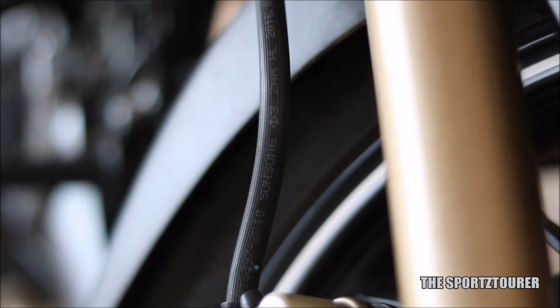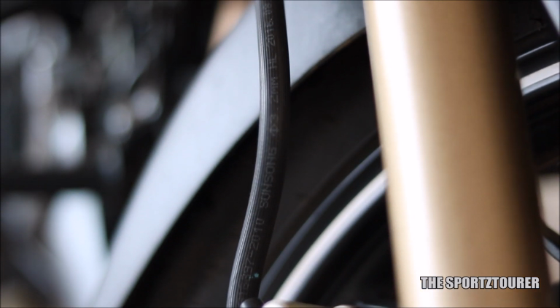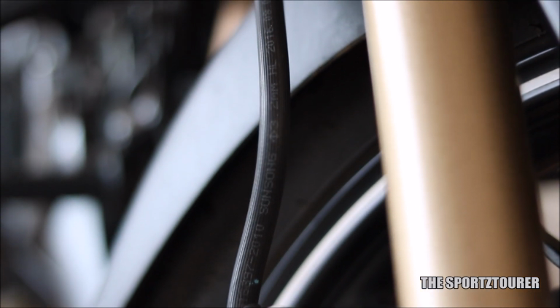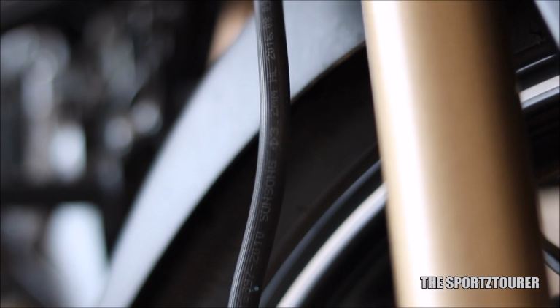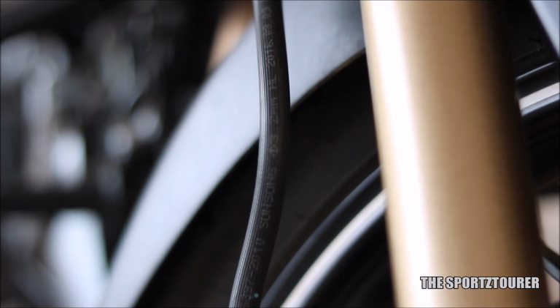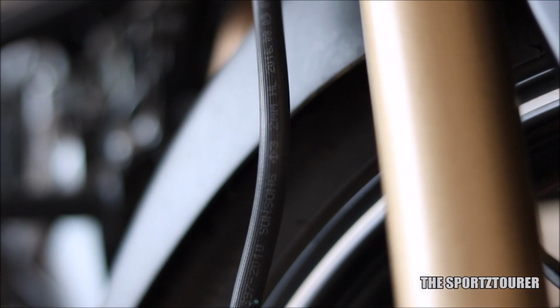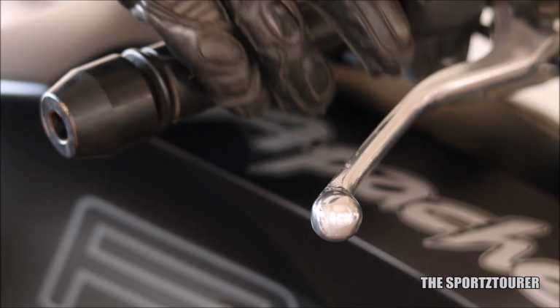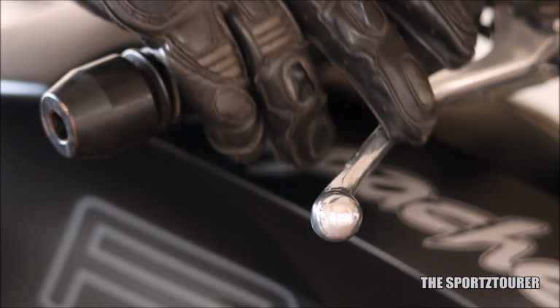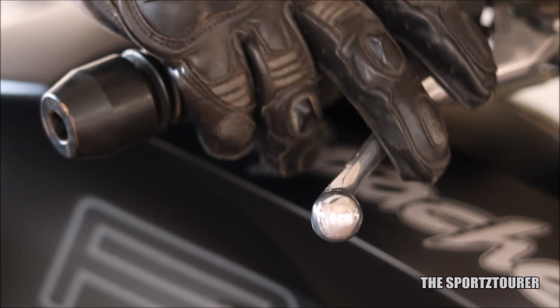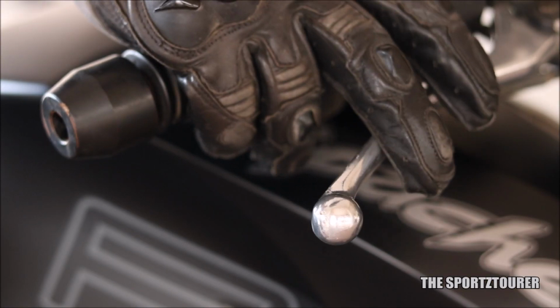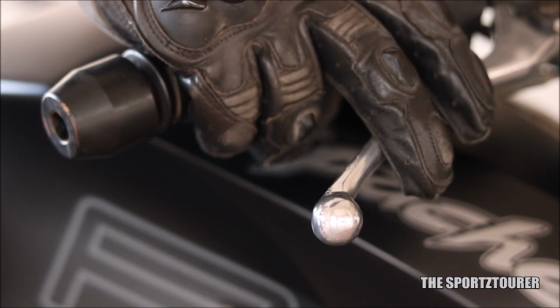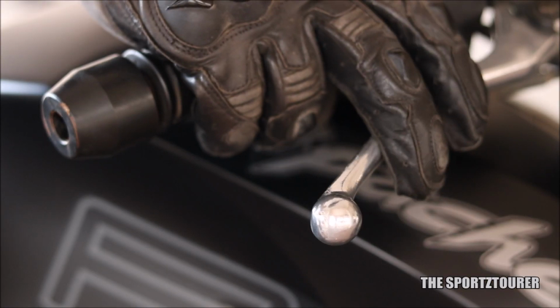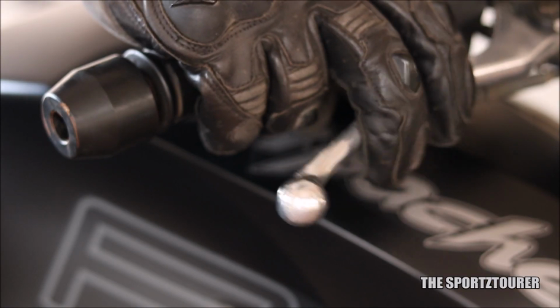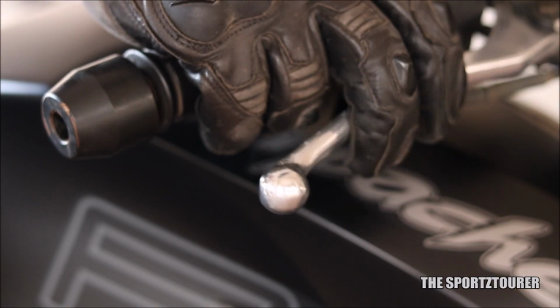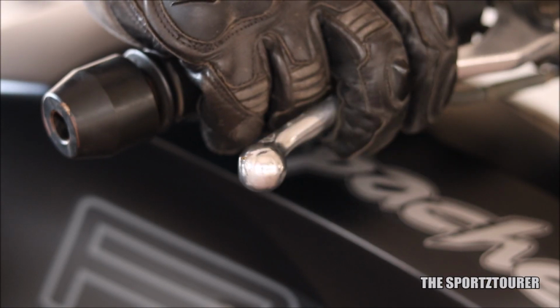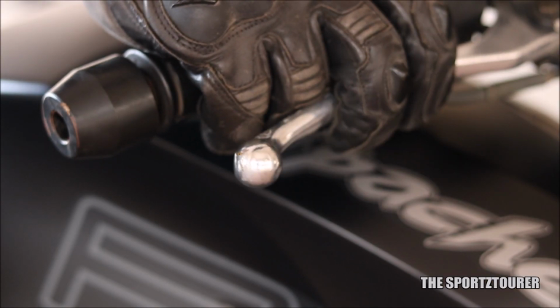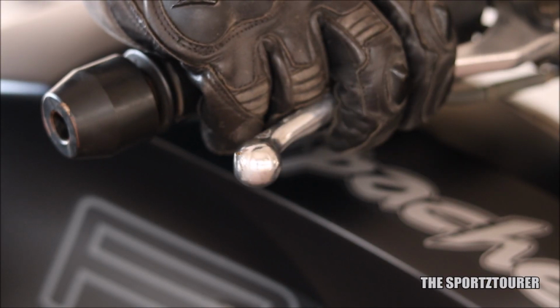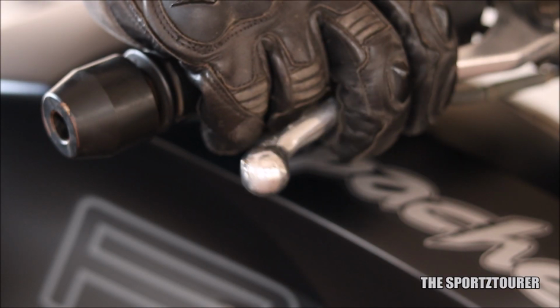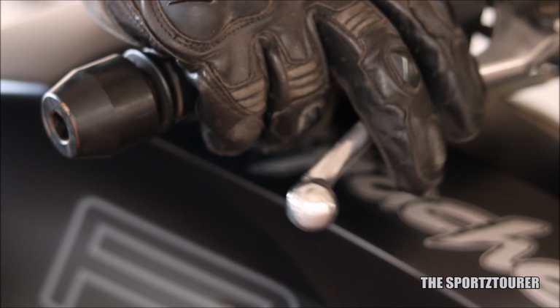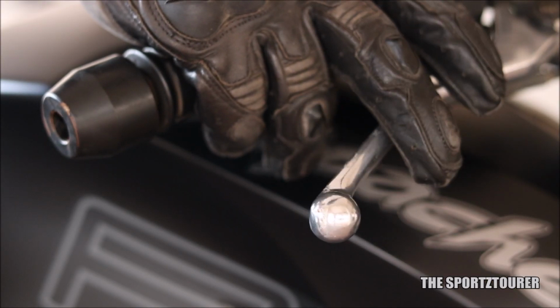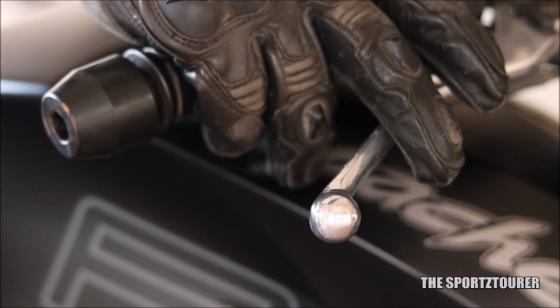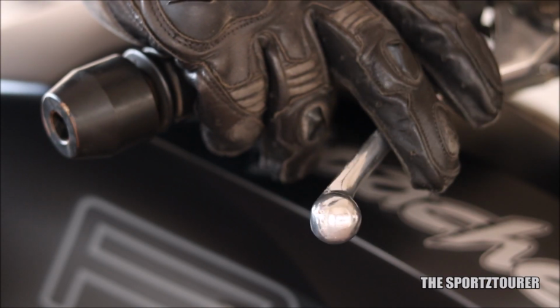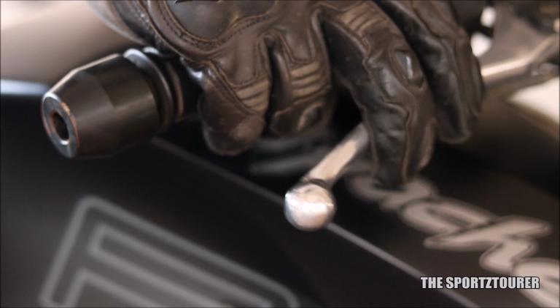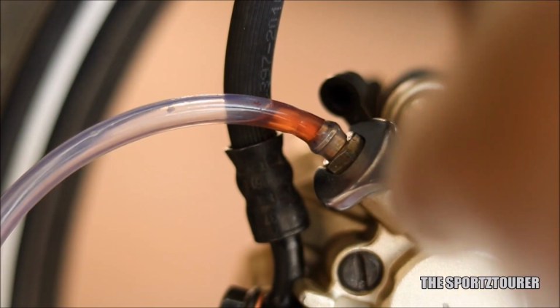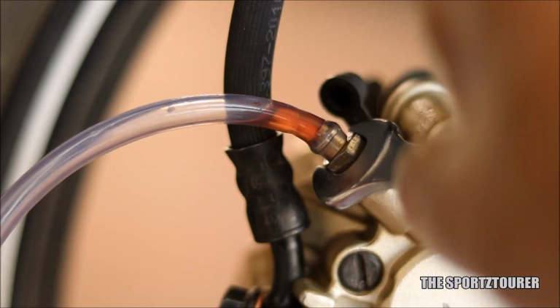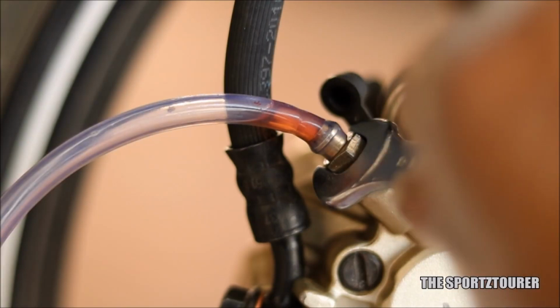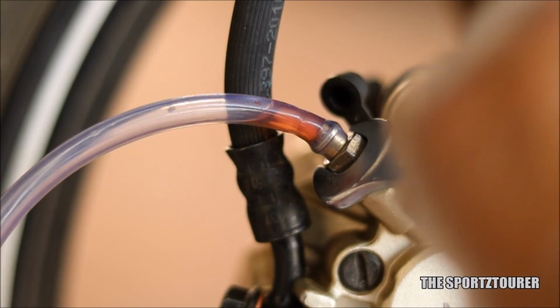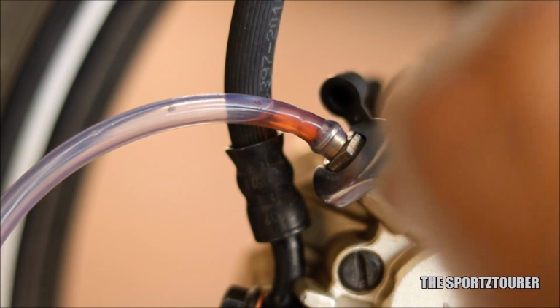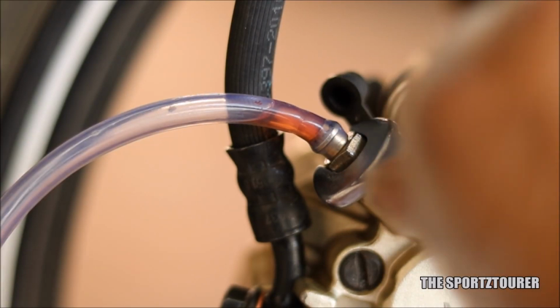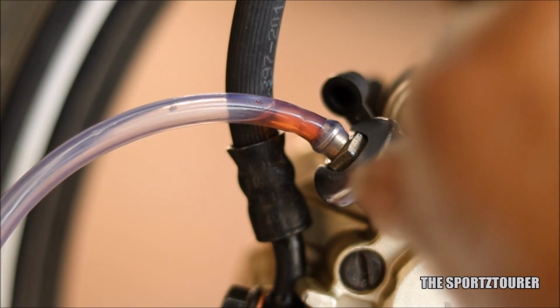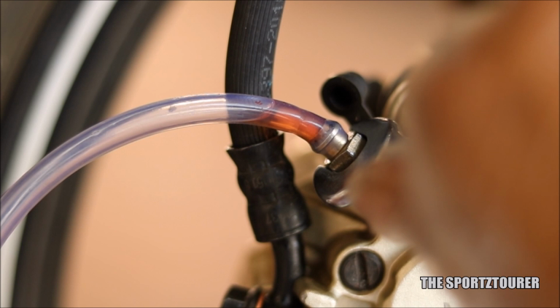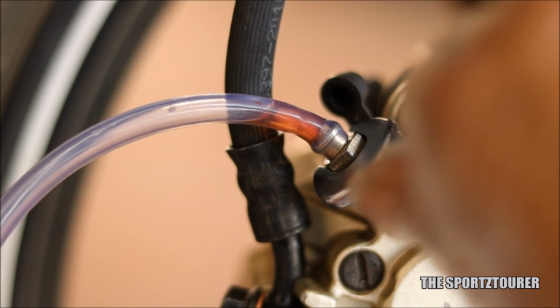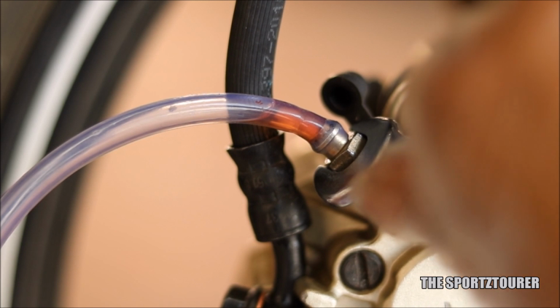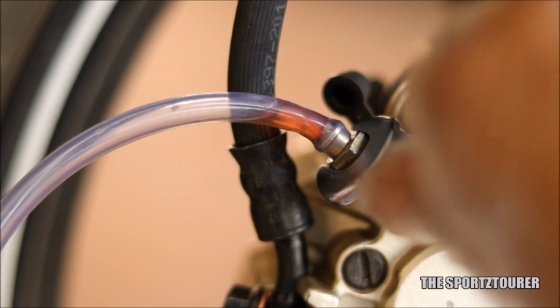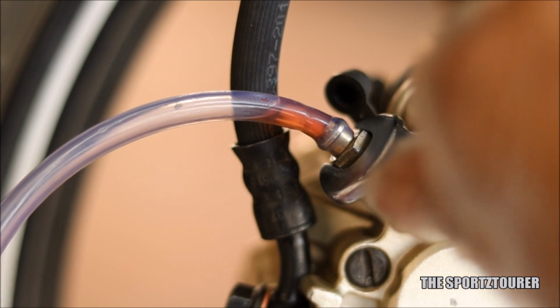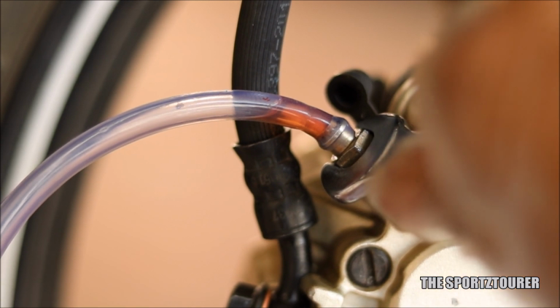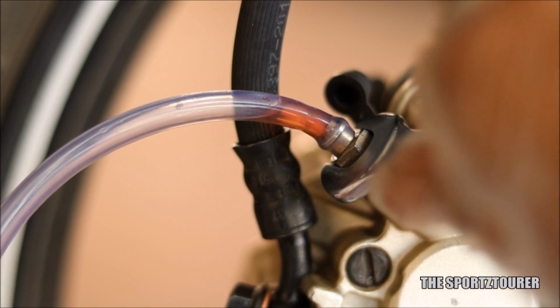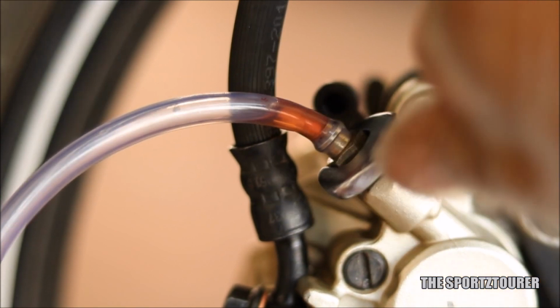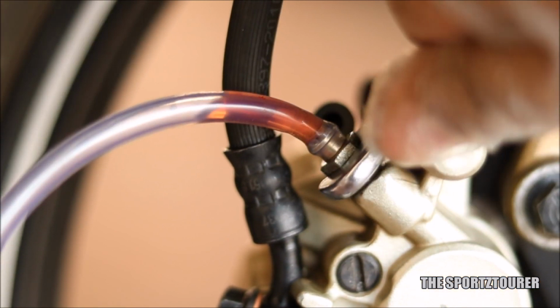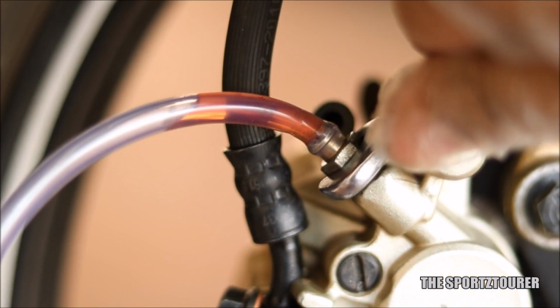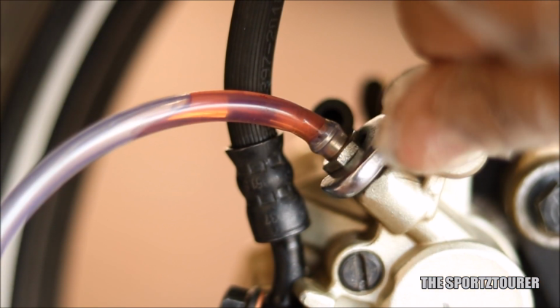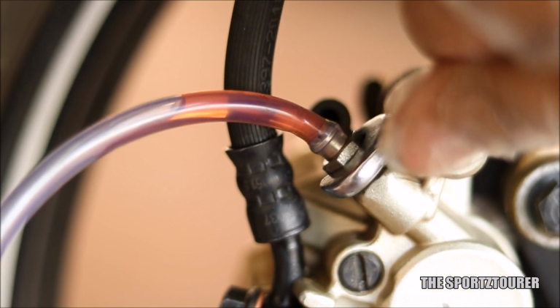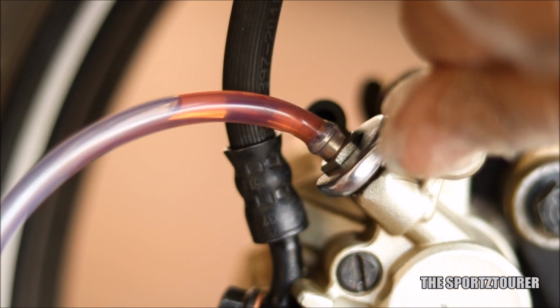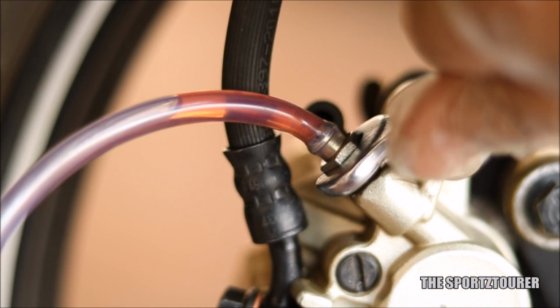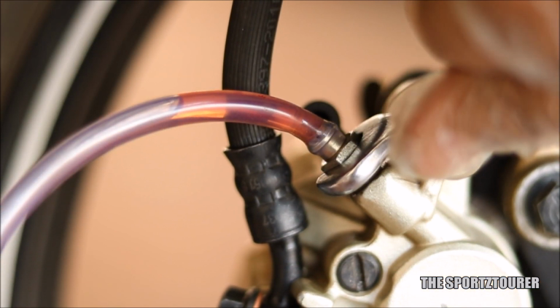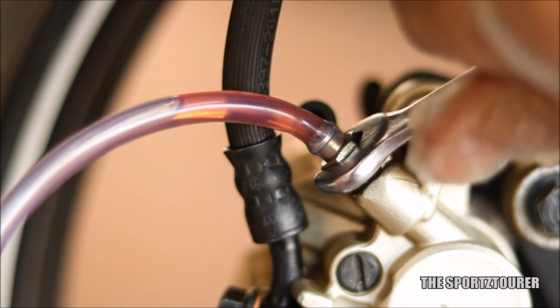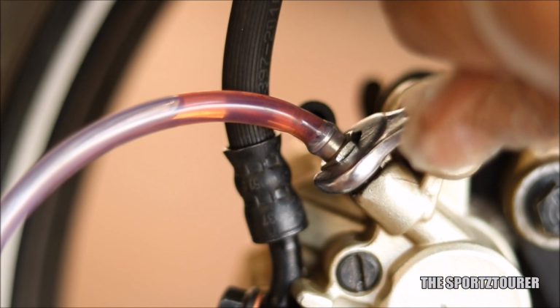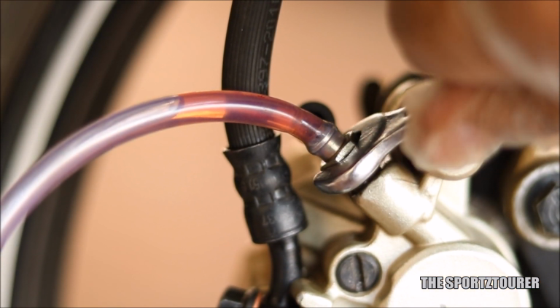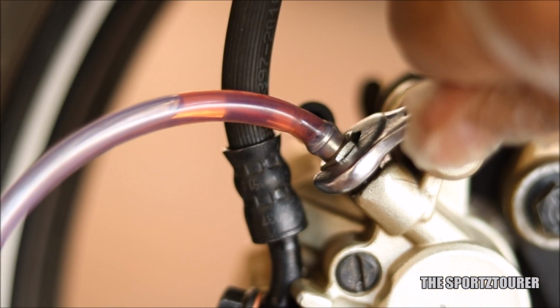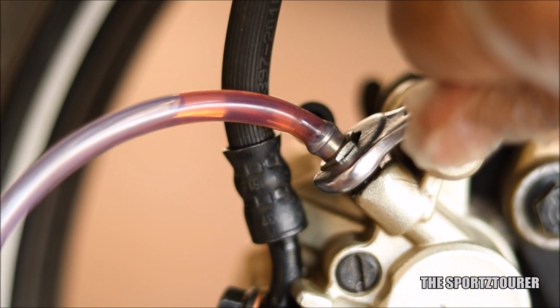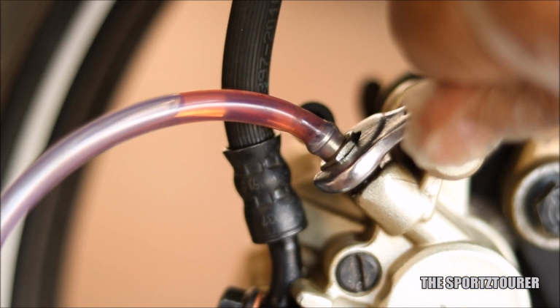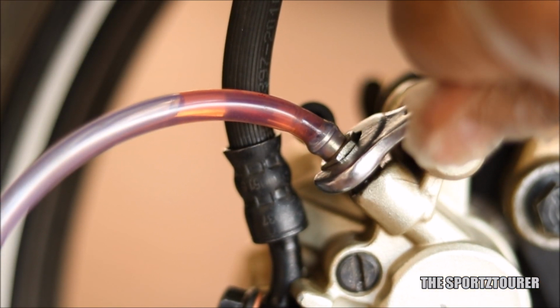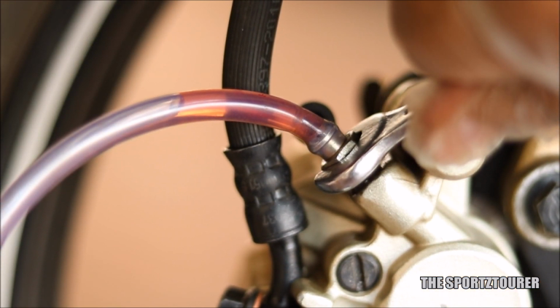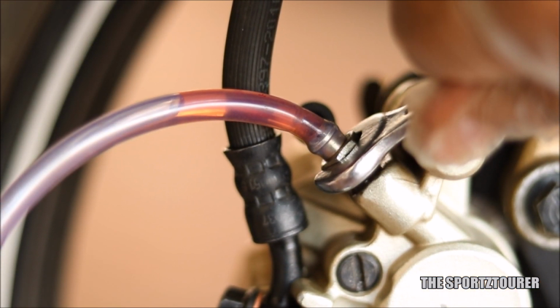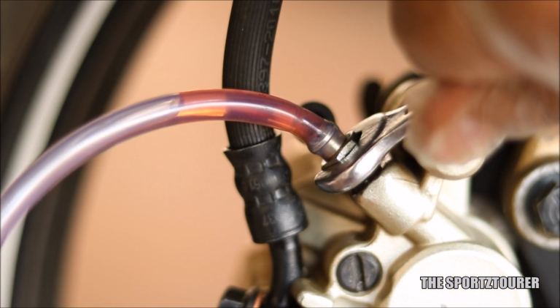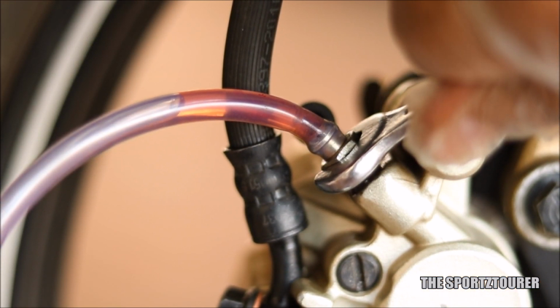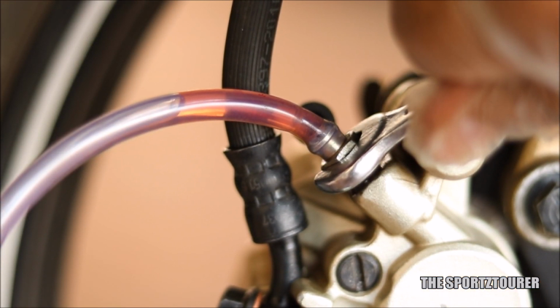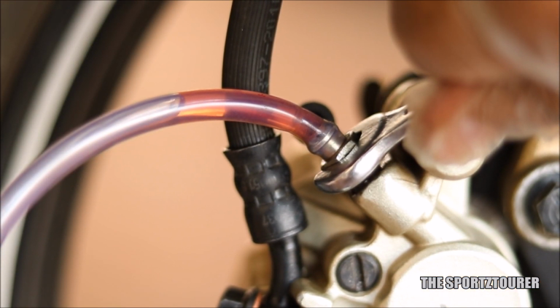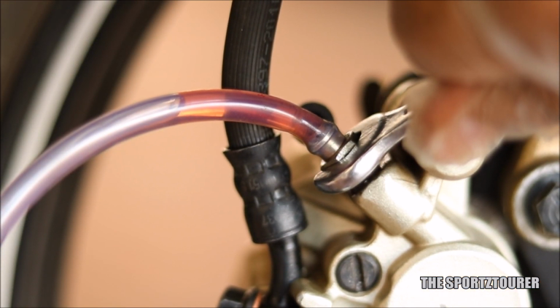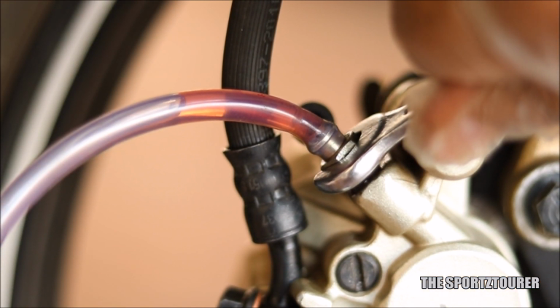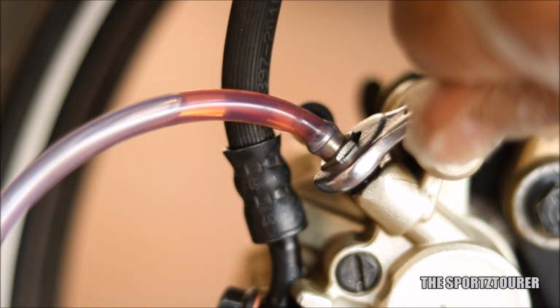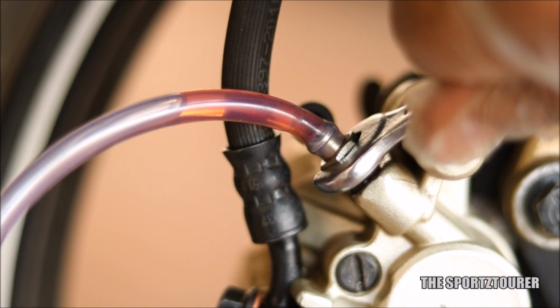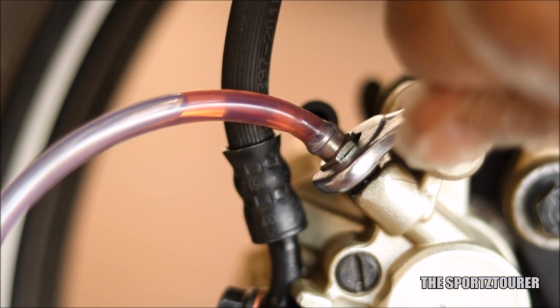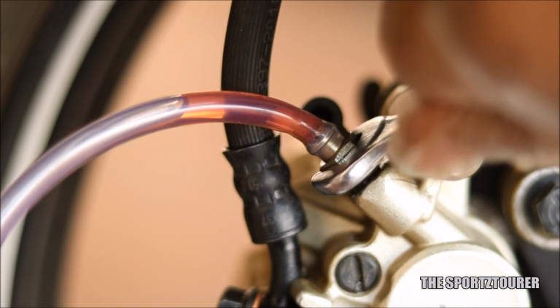If you have any spongy or noisy brakes, you will find a complete video in the description where different ways to deal with spongy and noisy brakes are discussed.